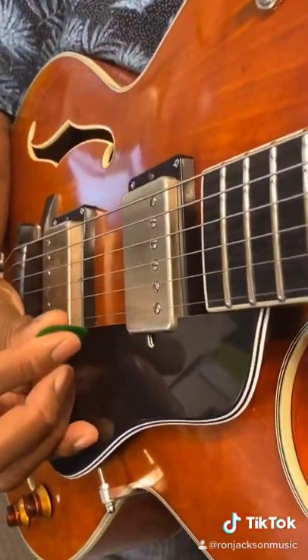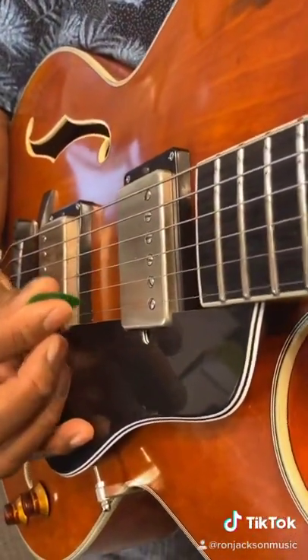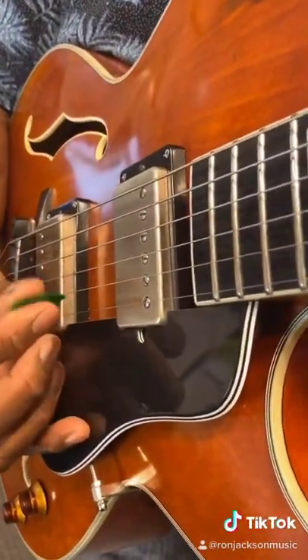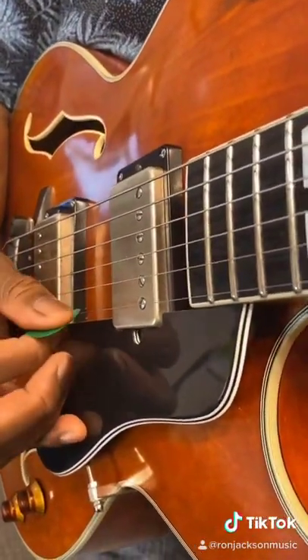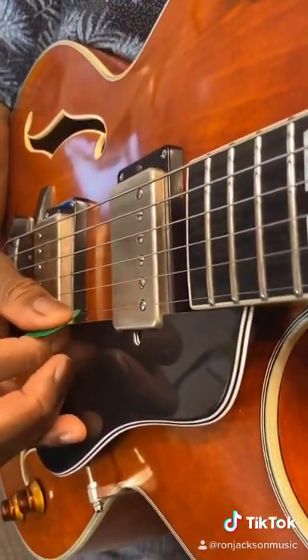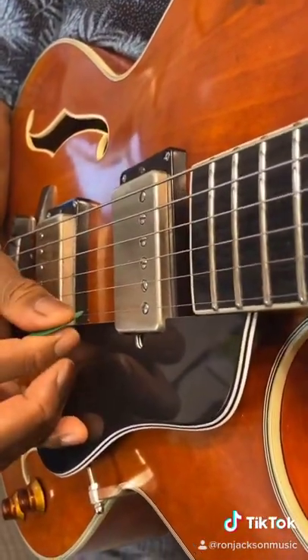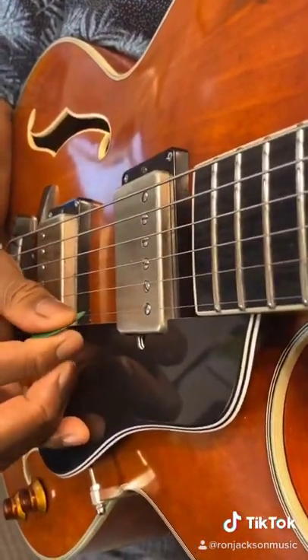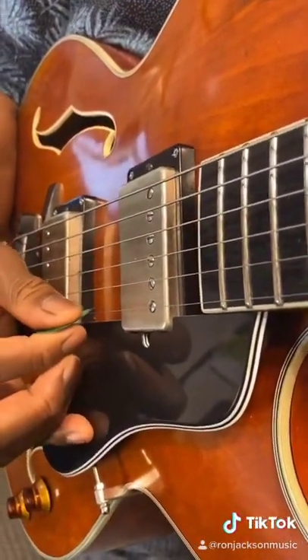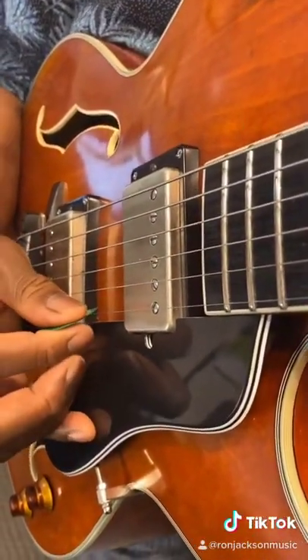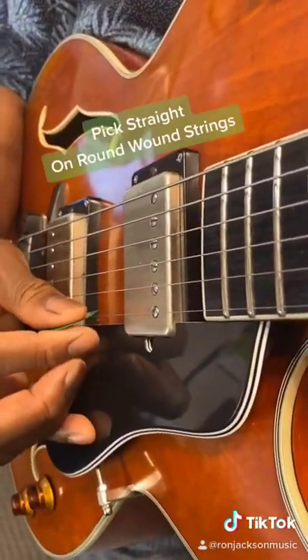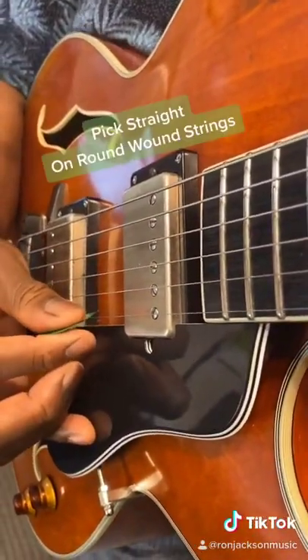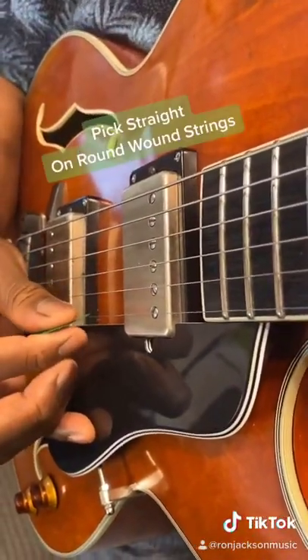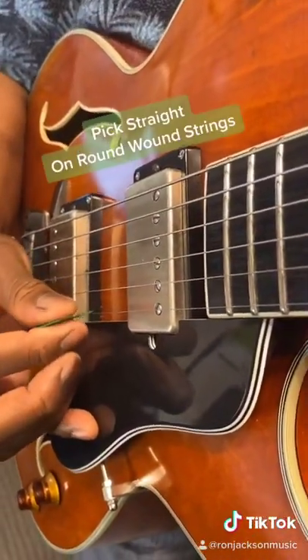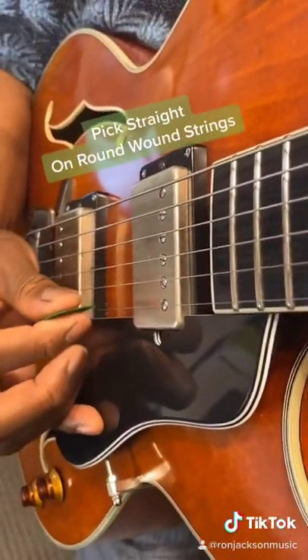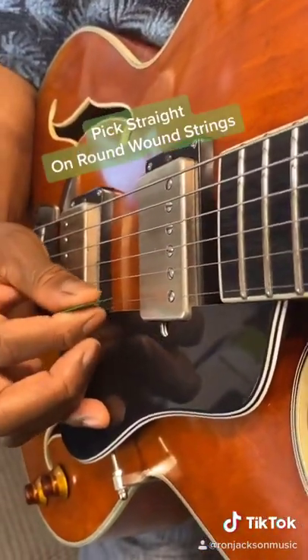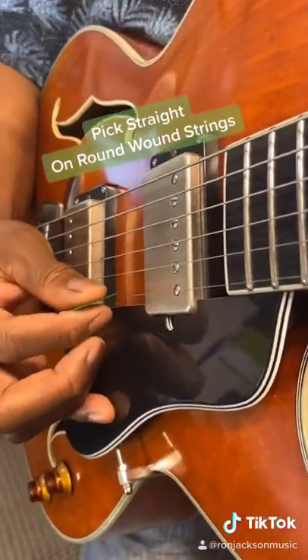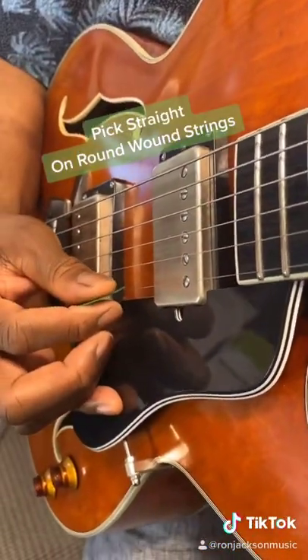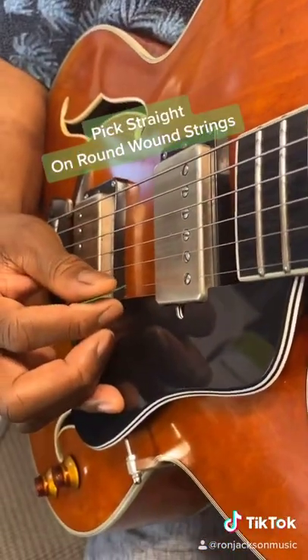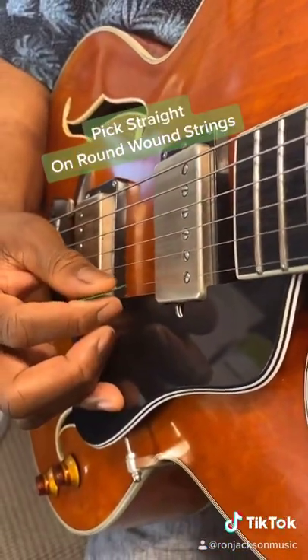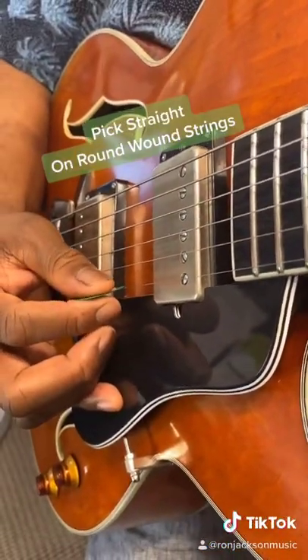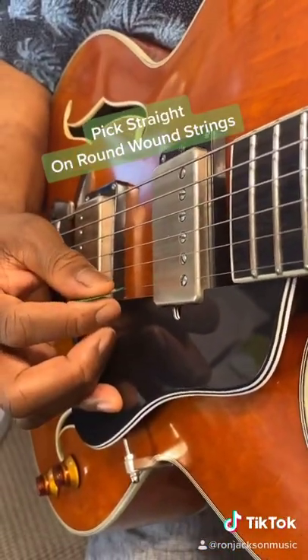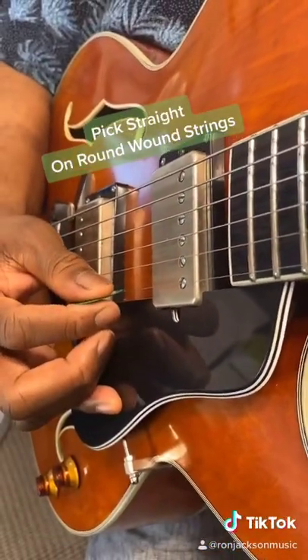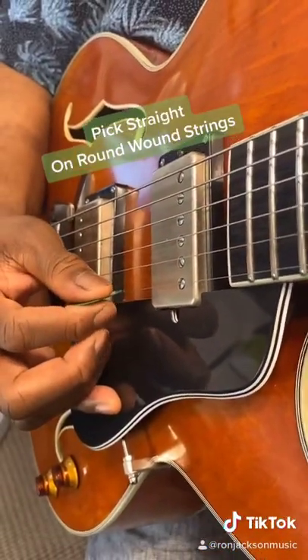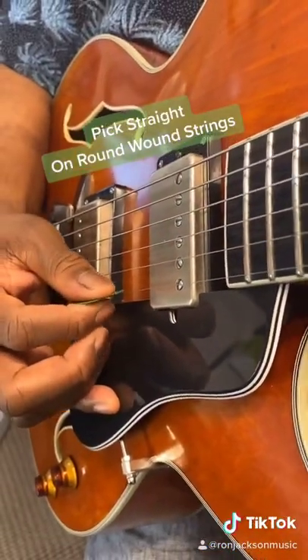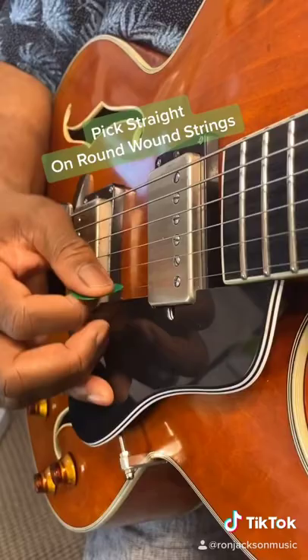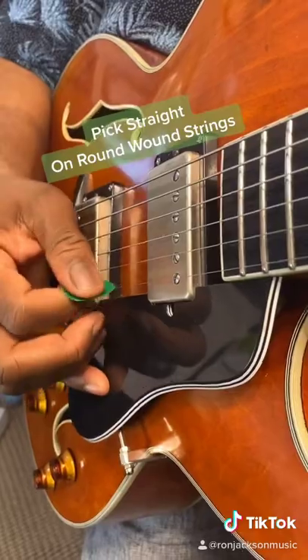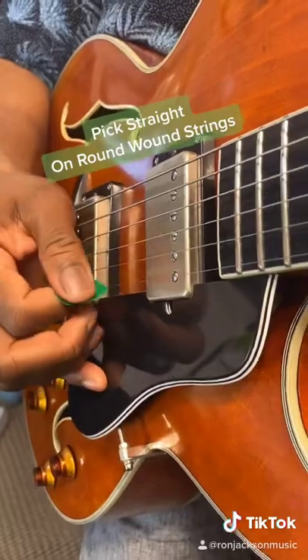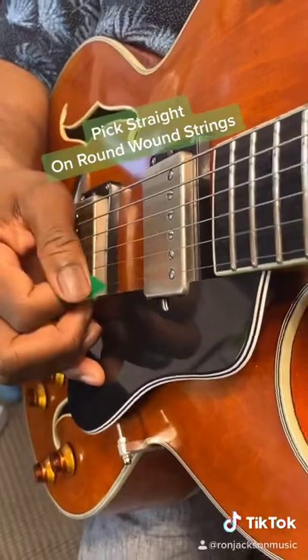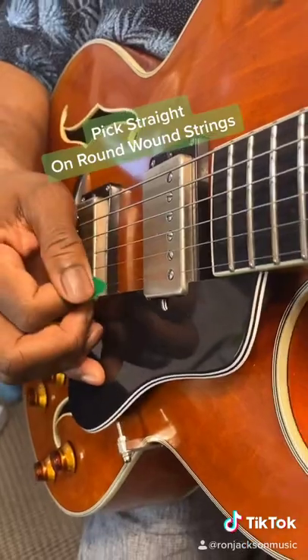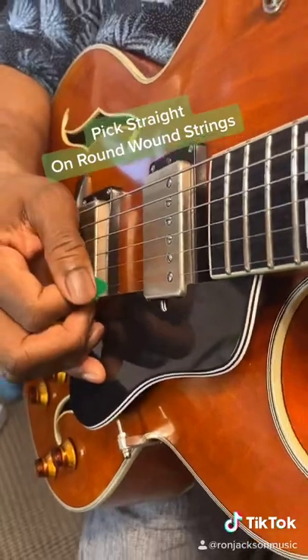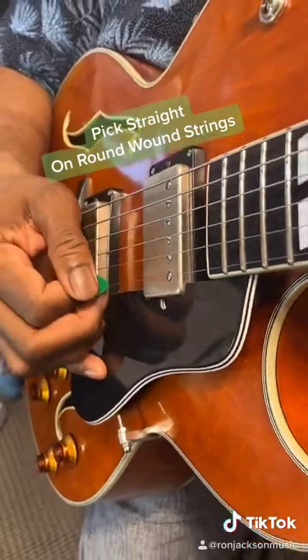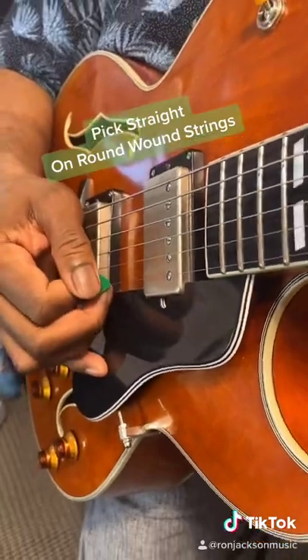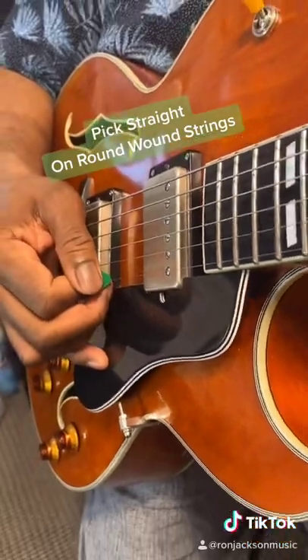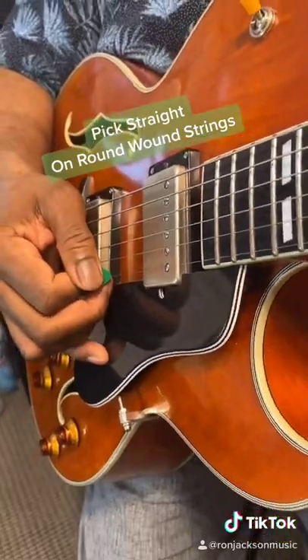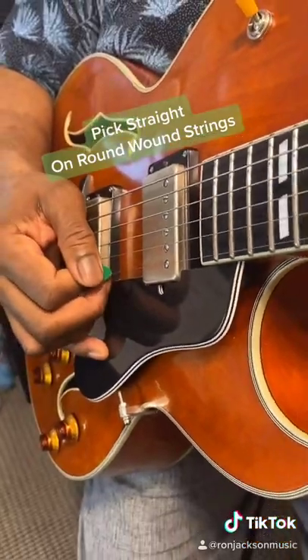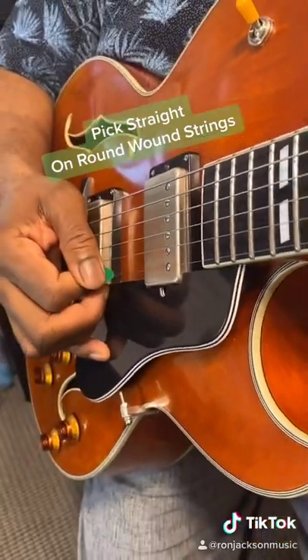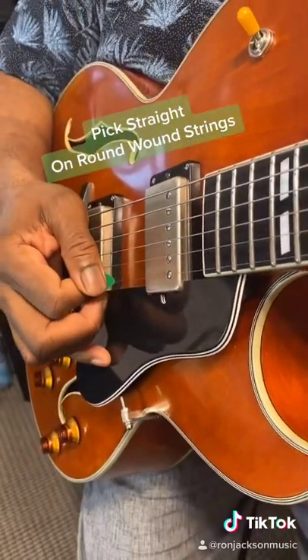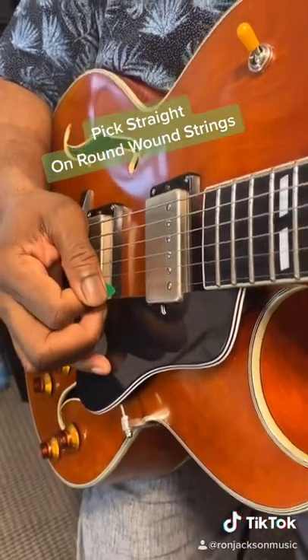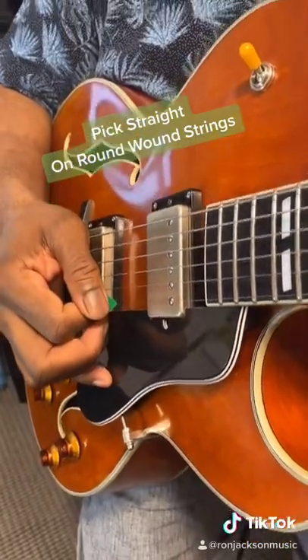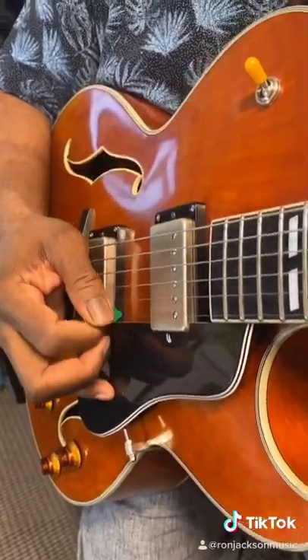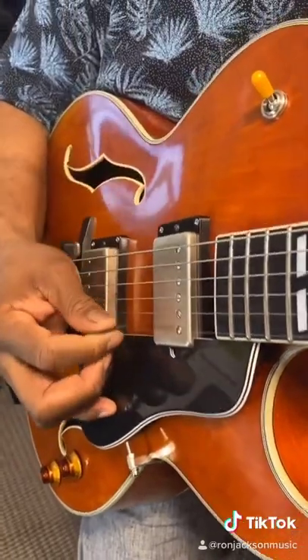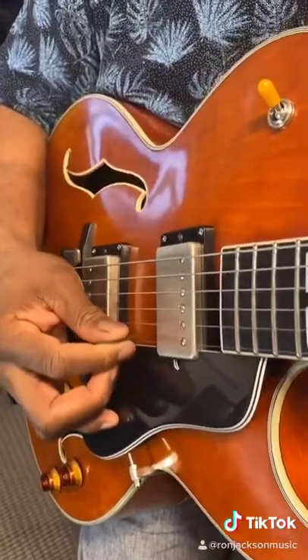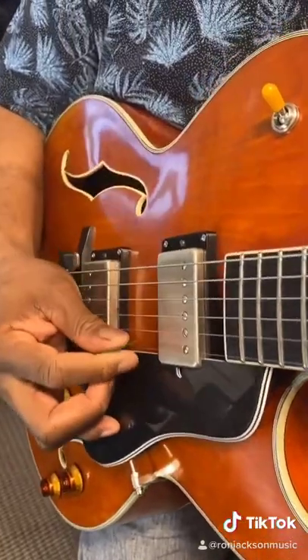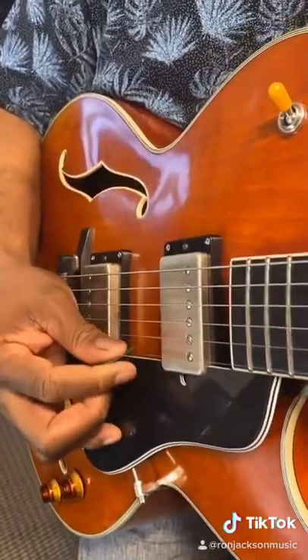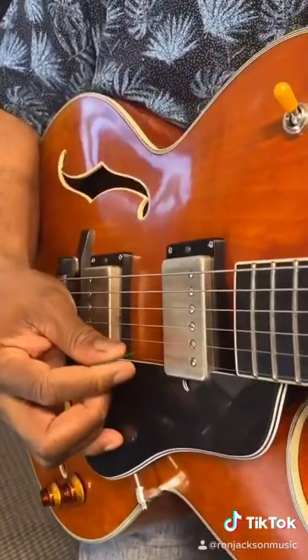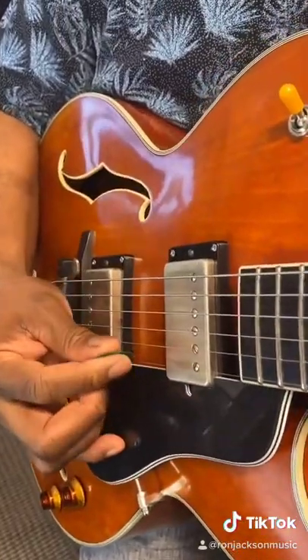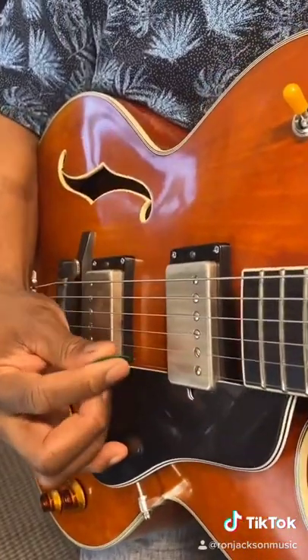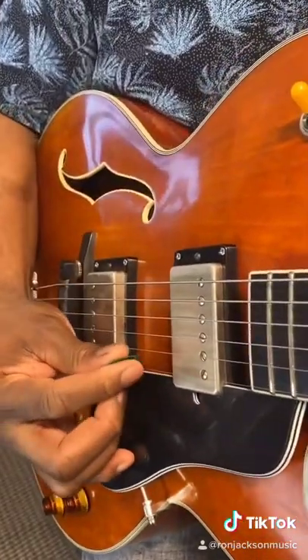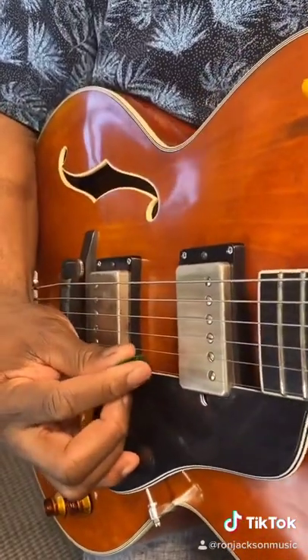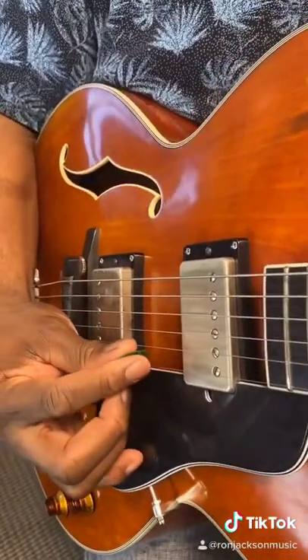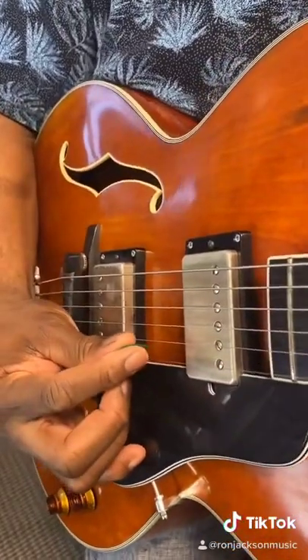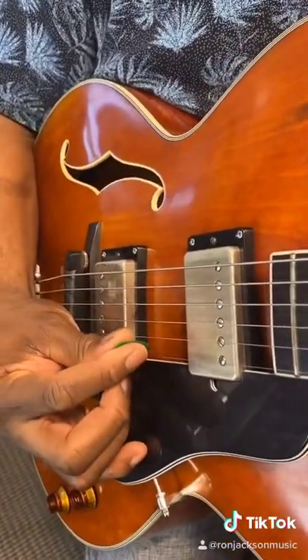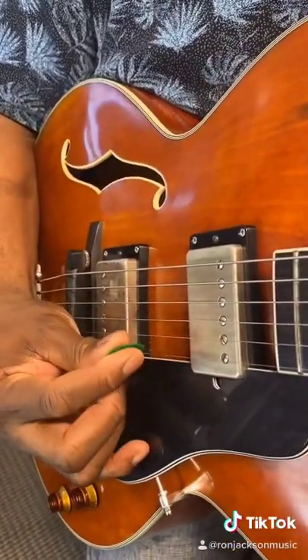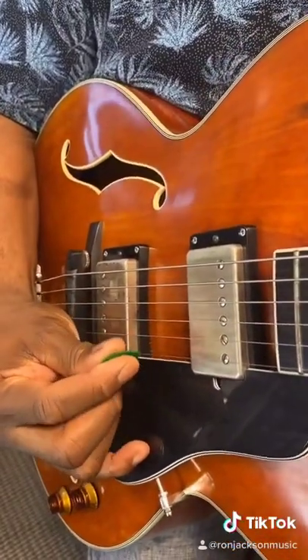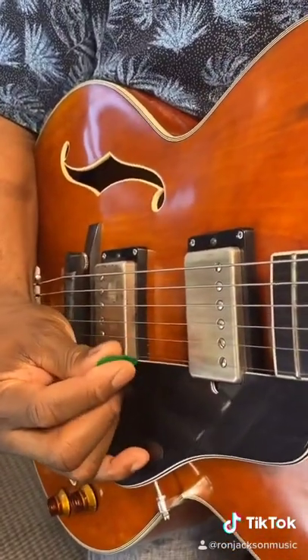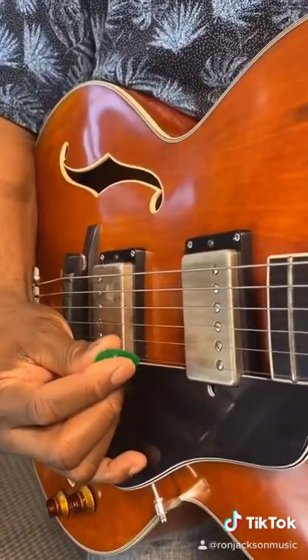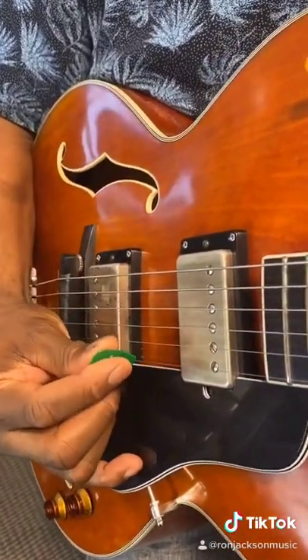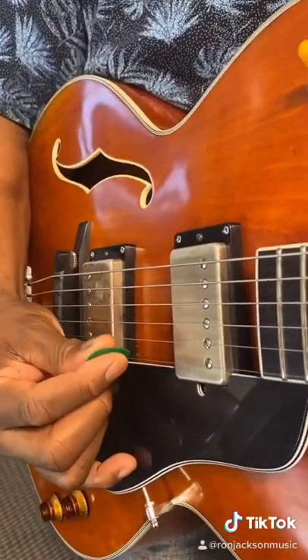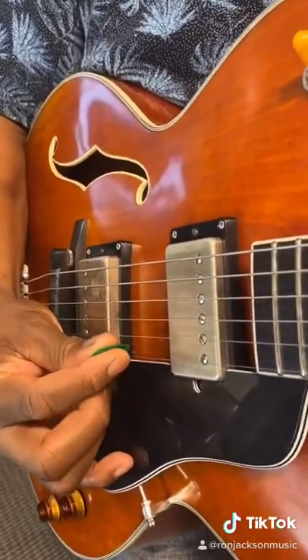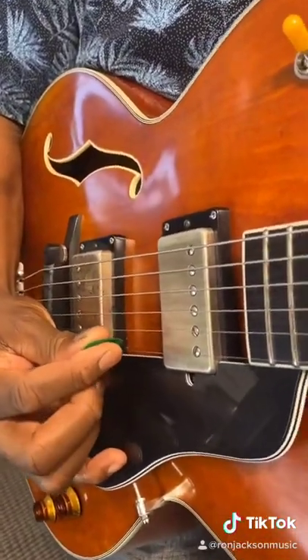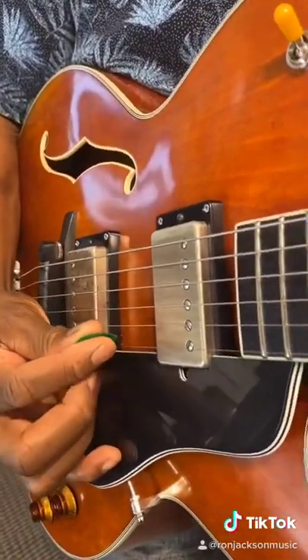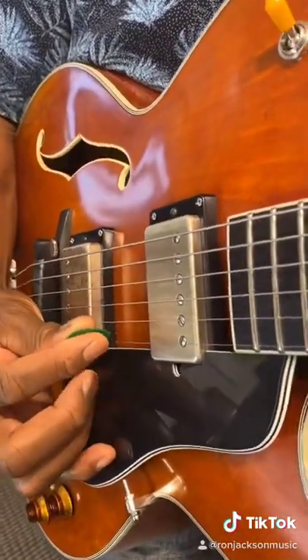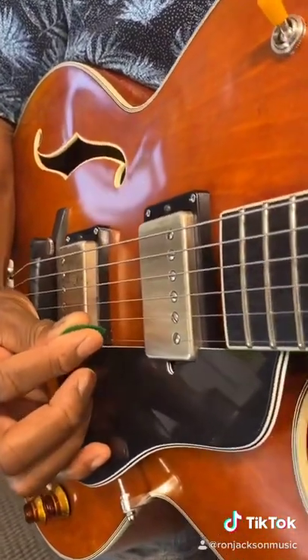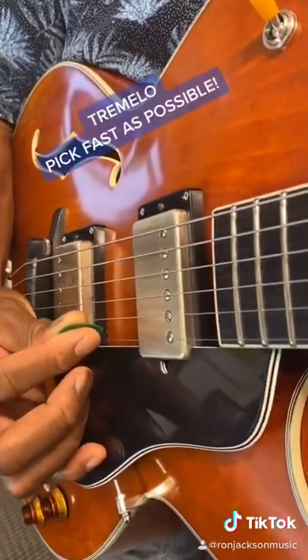Or you can pick straight on if you're using a round string, and you can pick that way — some people pick that way. So I have a flat pick, so I'll pick like this and I'll do this tremolo.